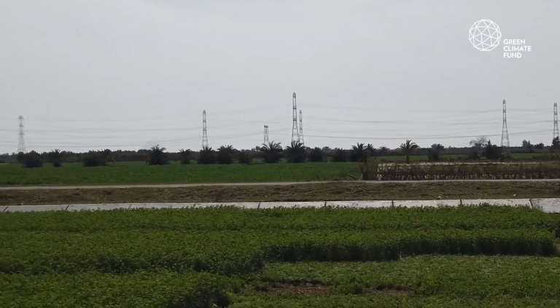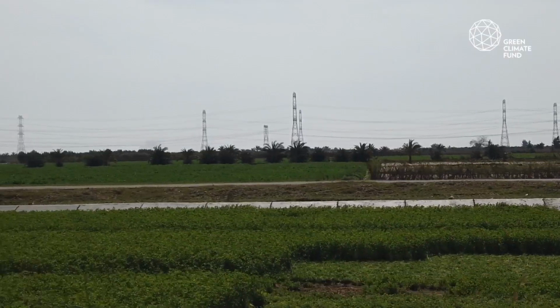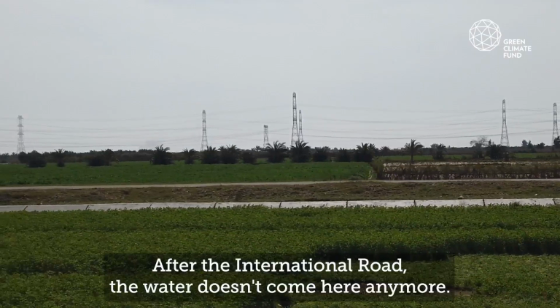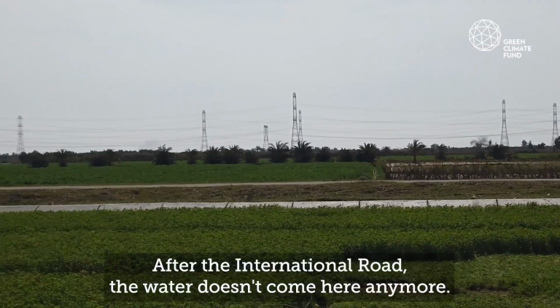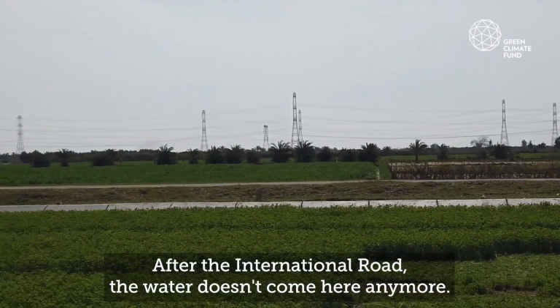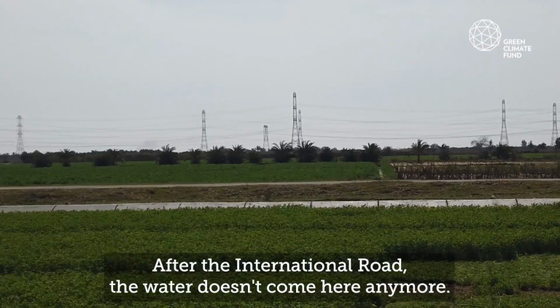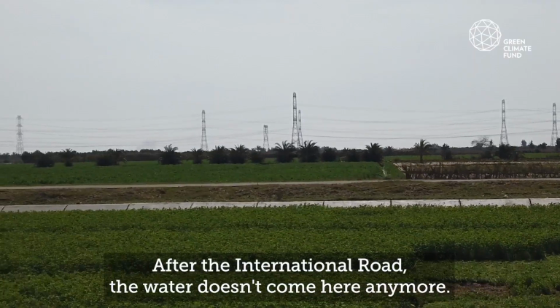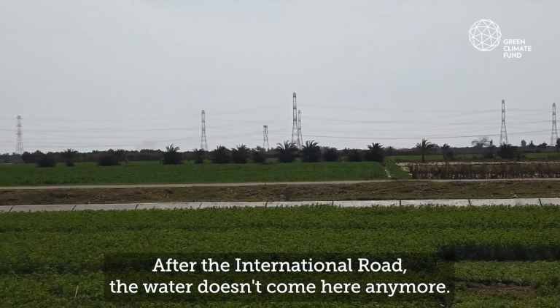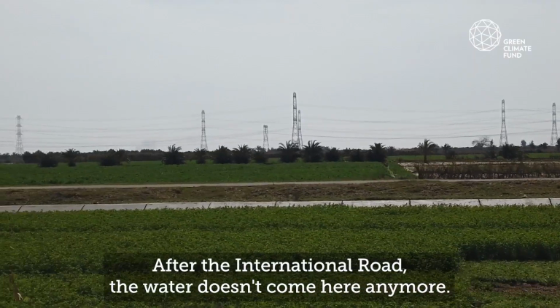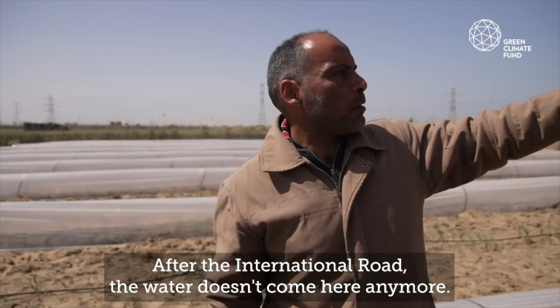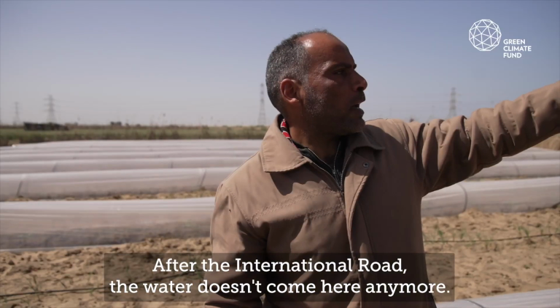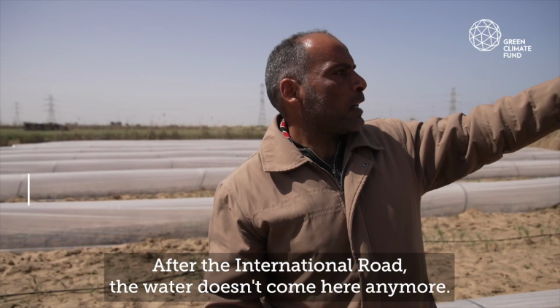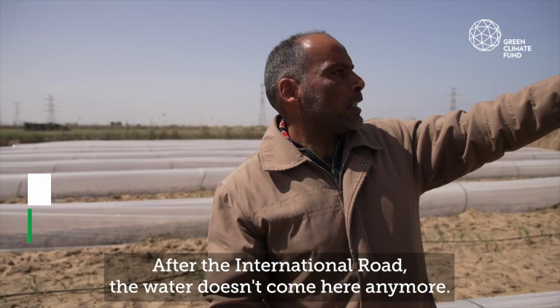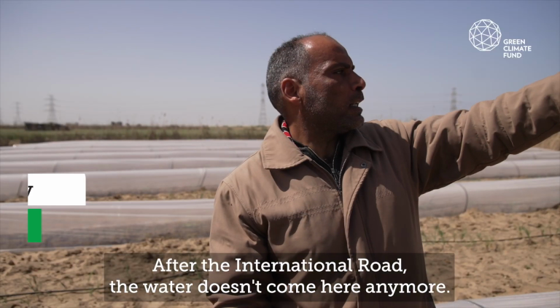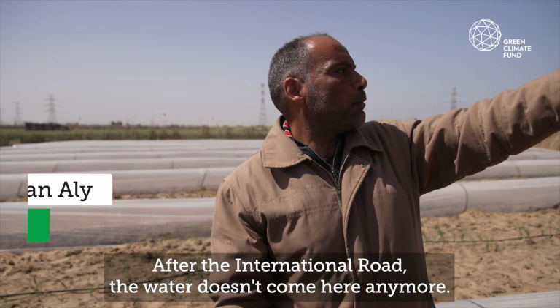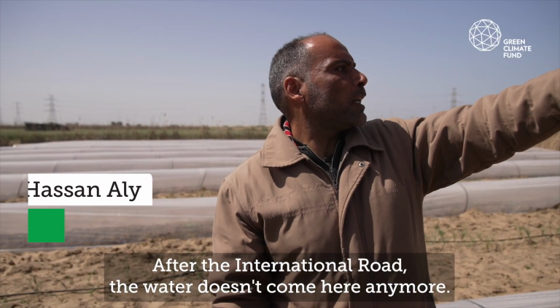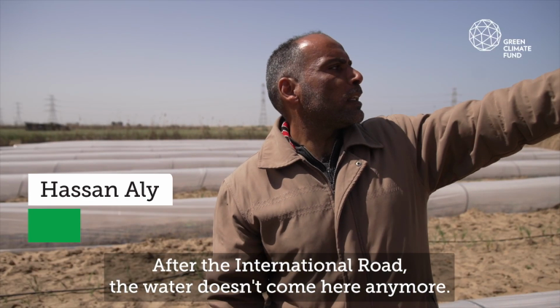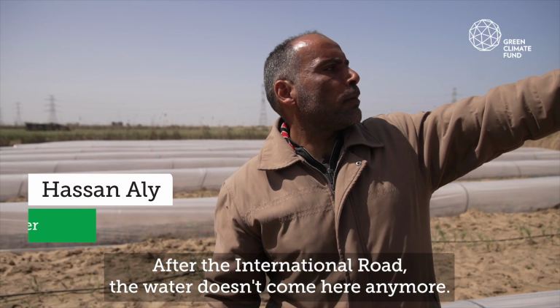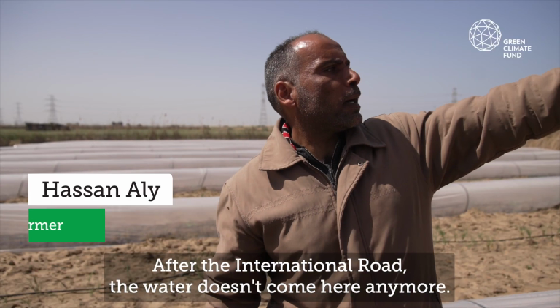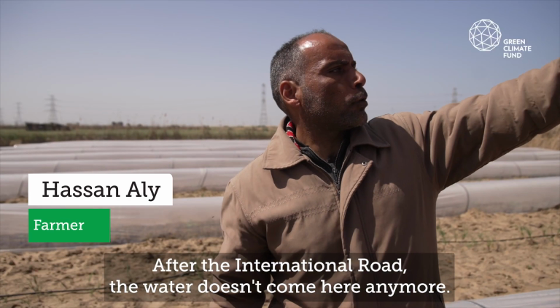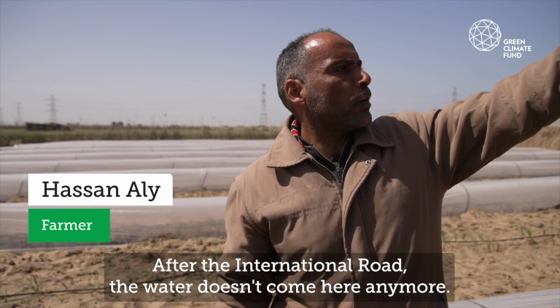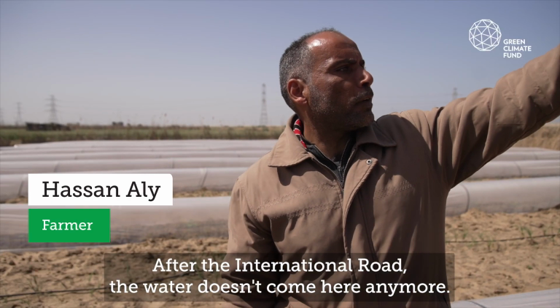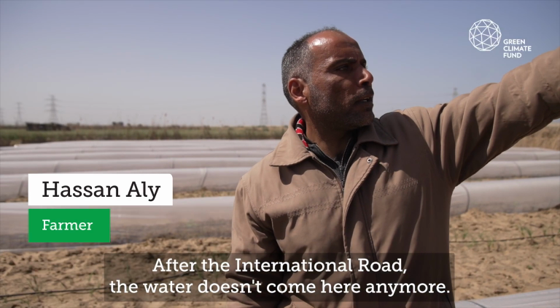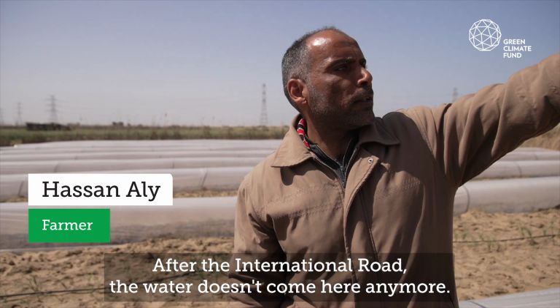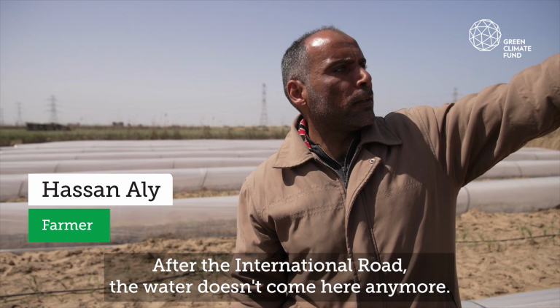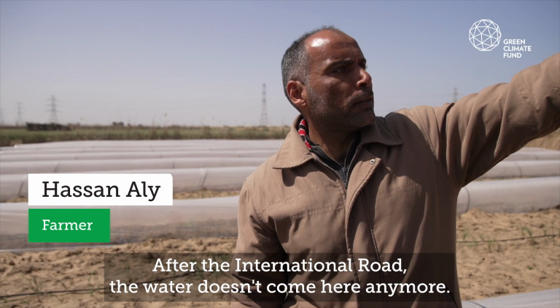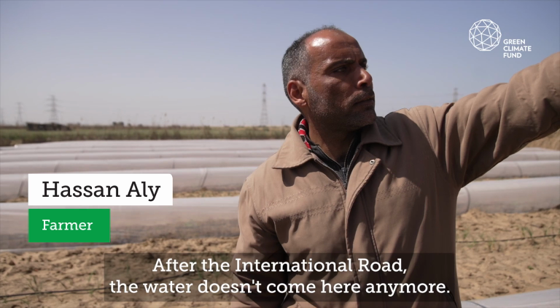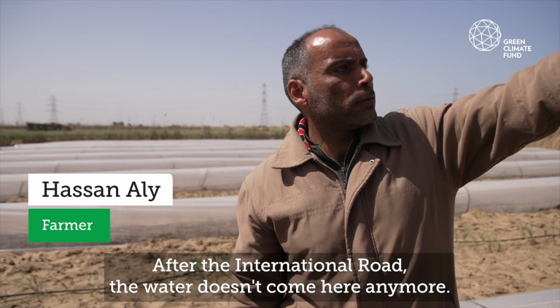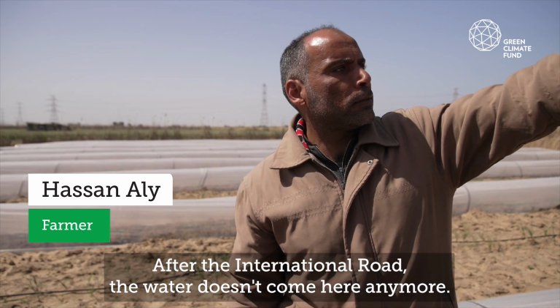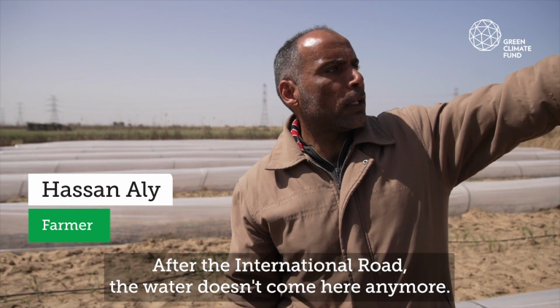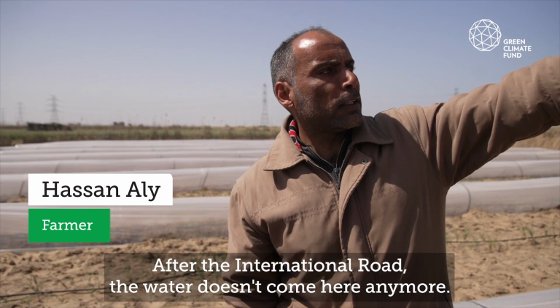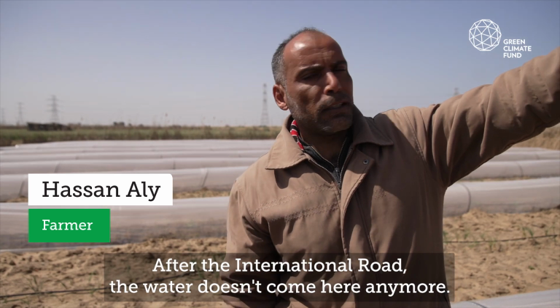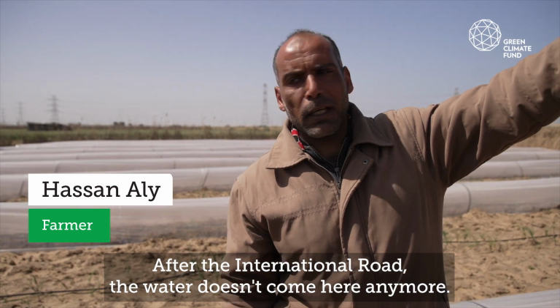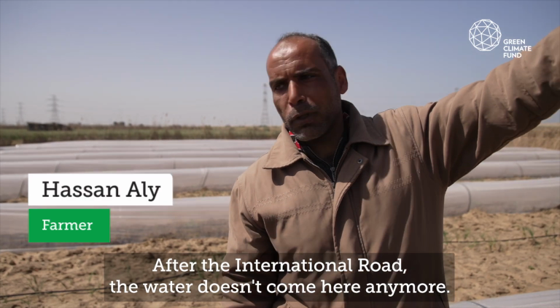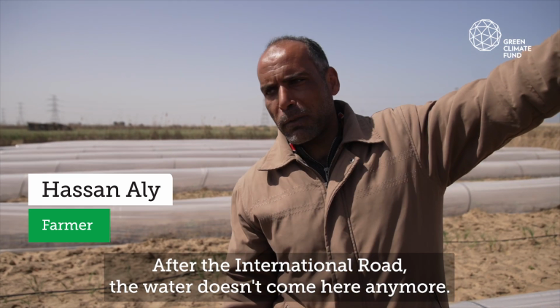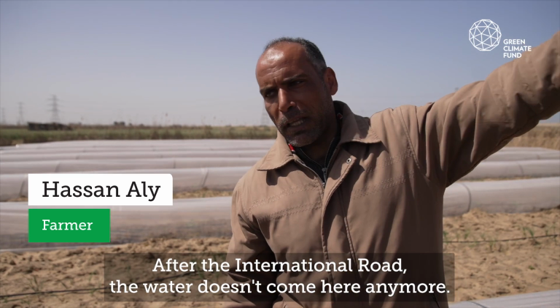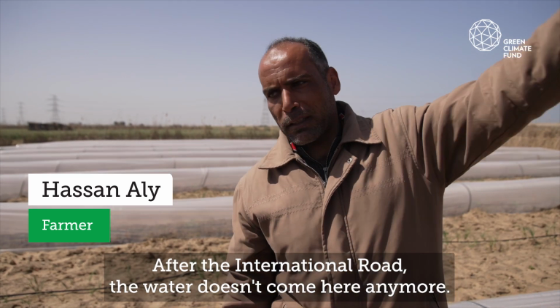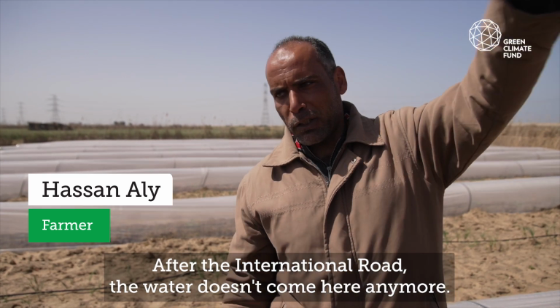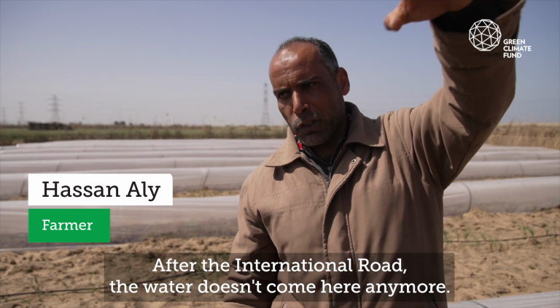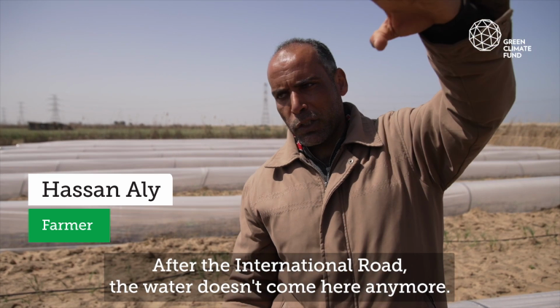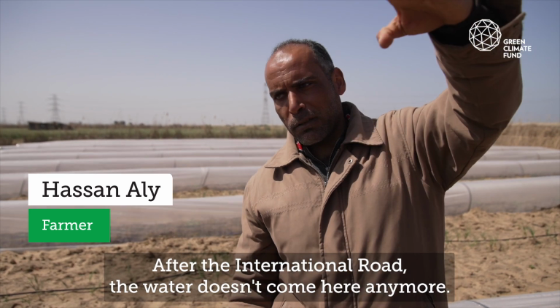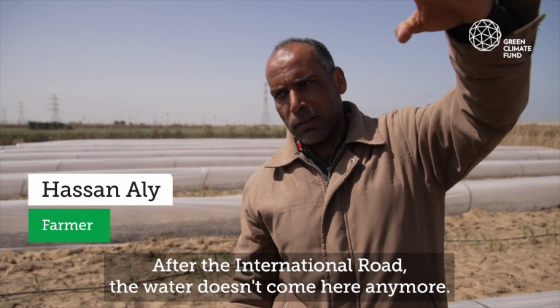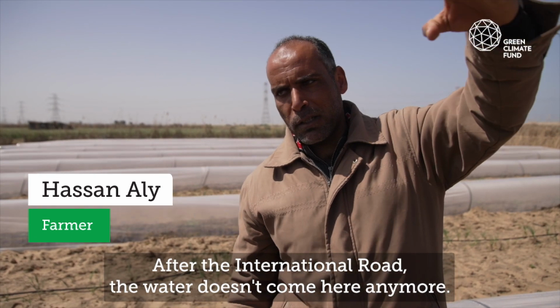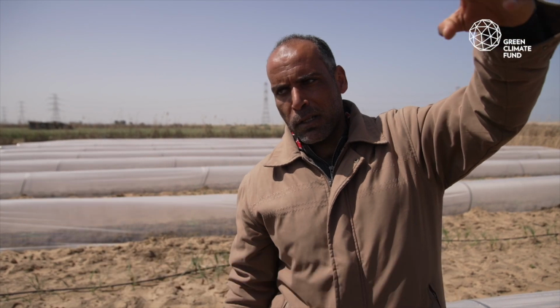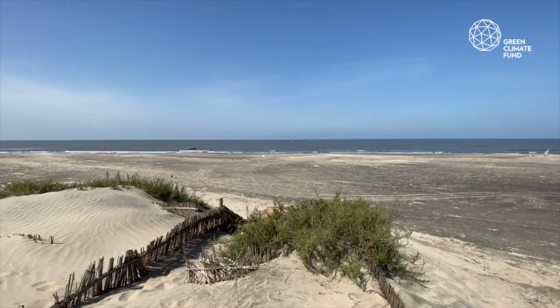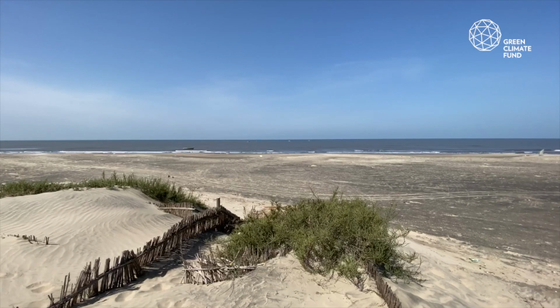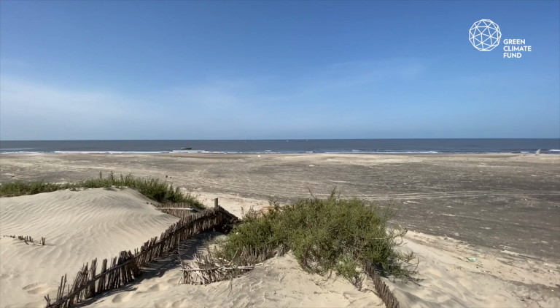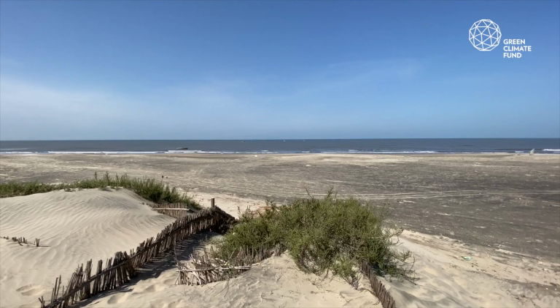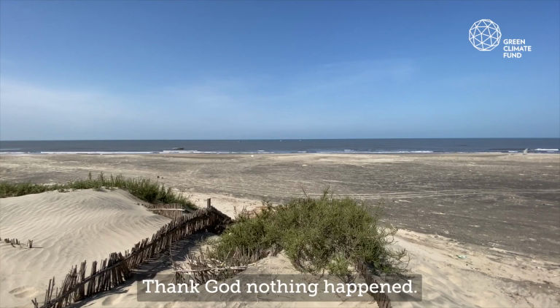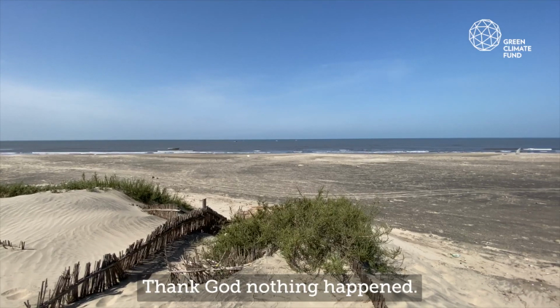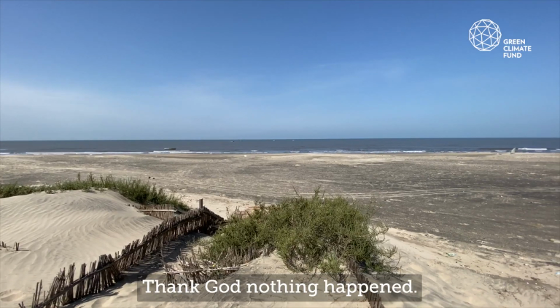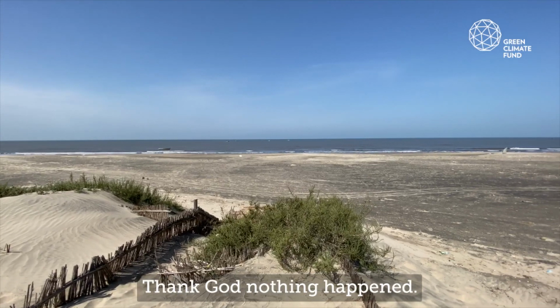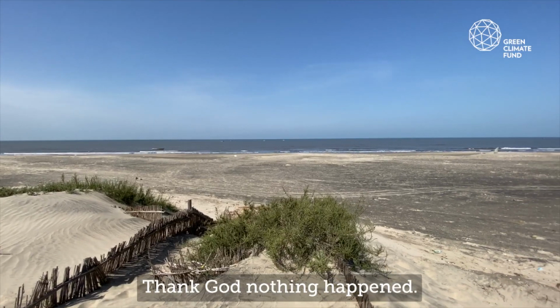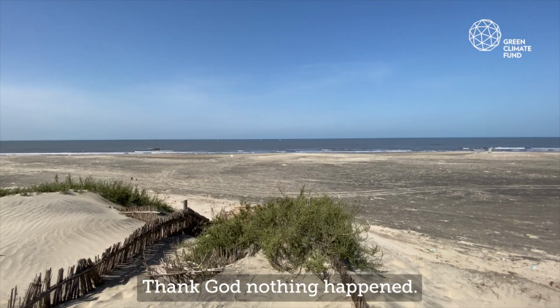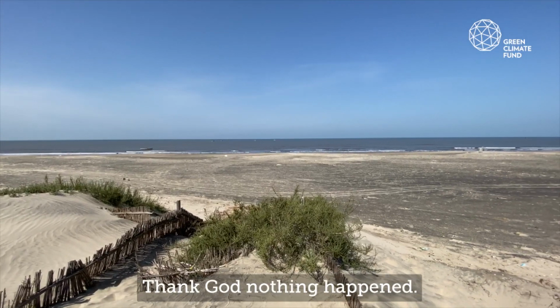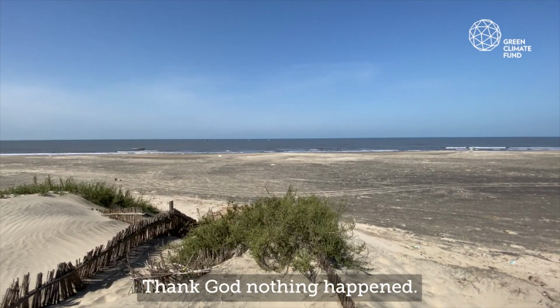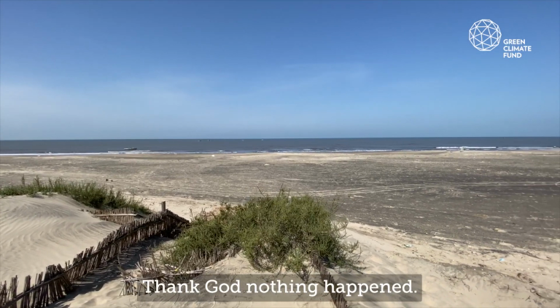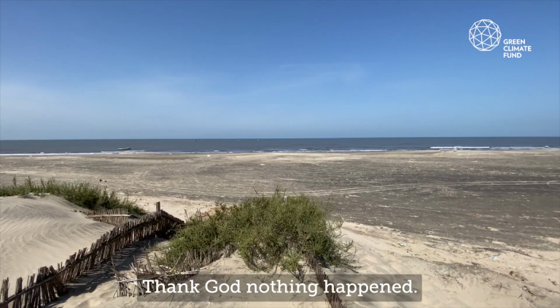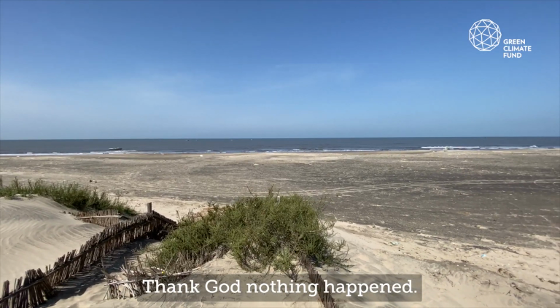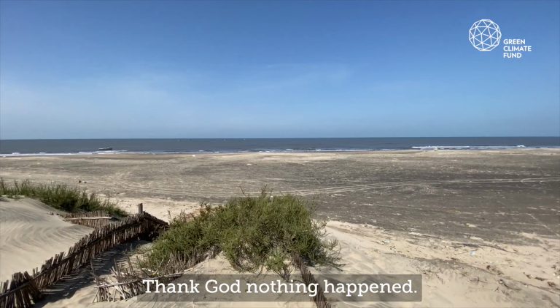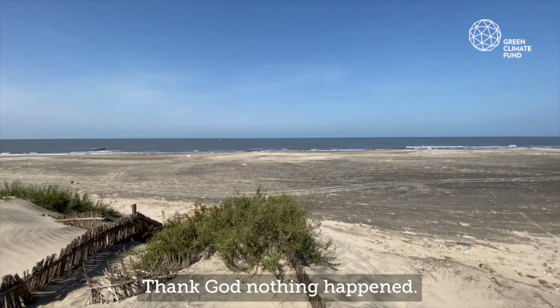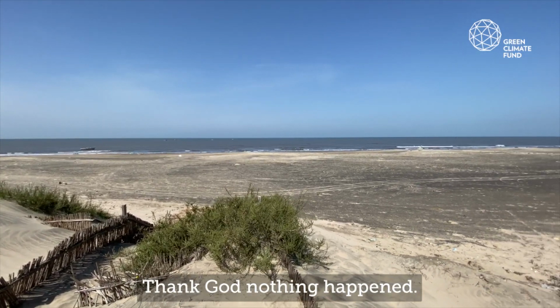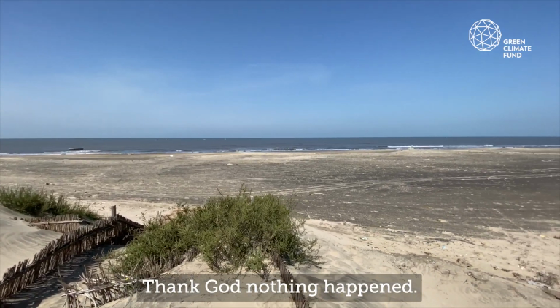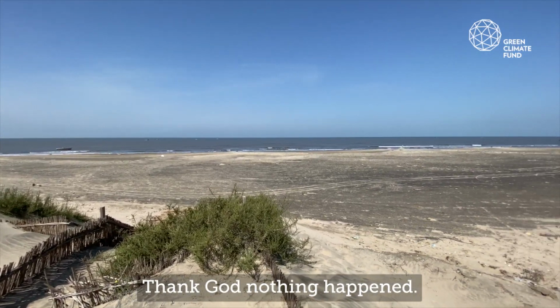After the country, the water is still coming. The water is still coming. Thank God, there is no harm.